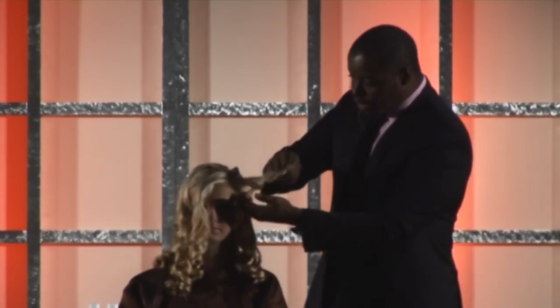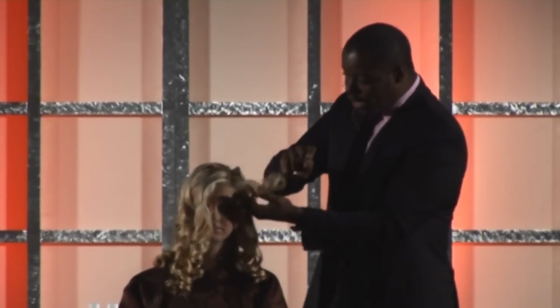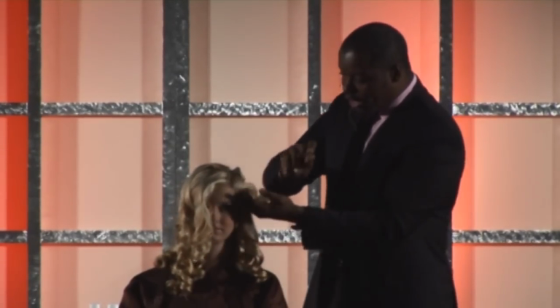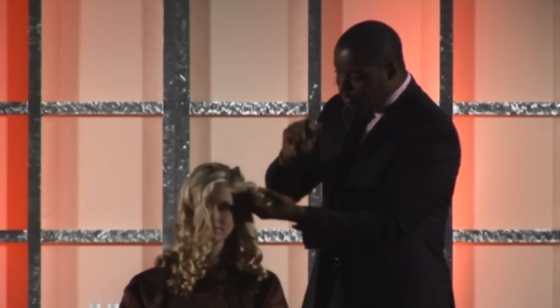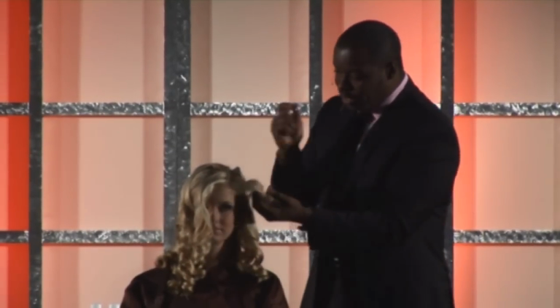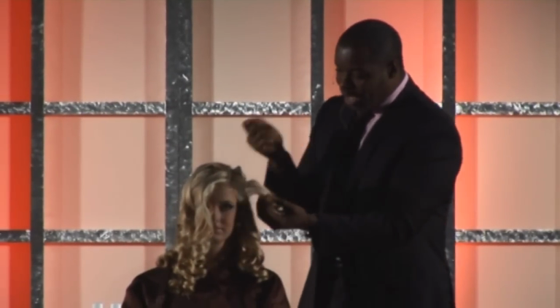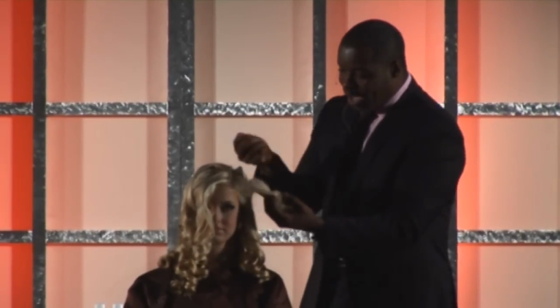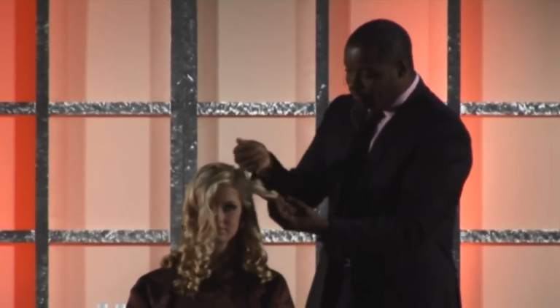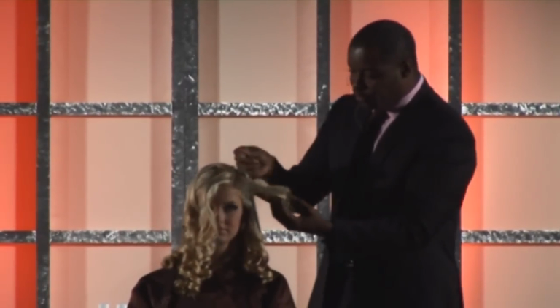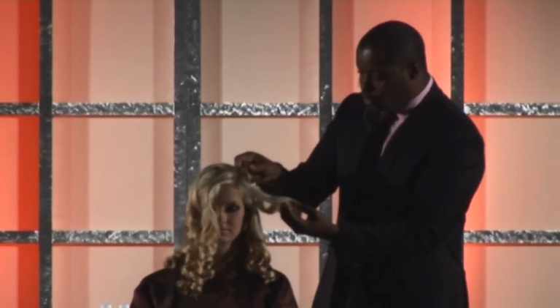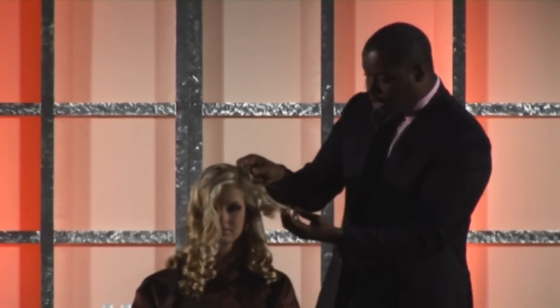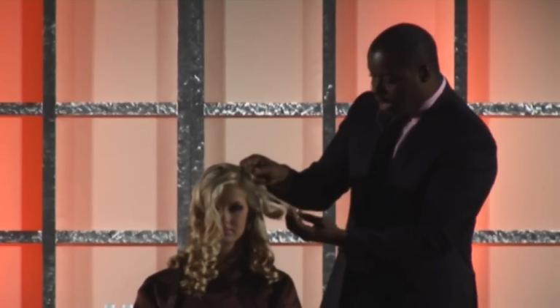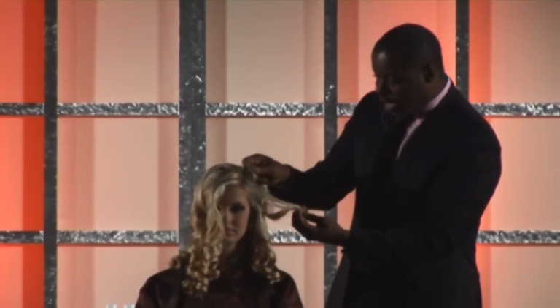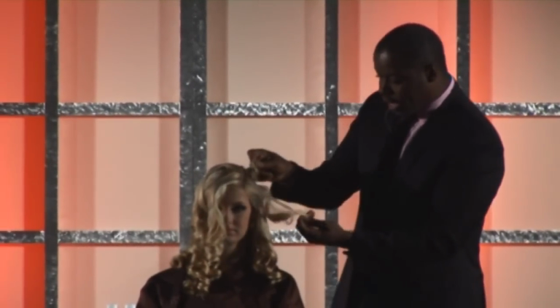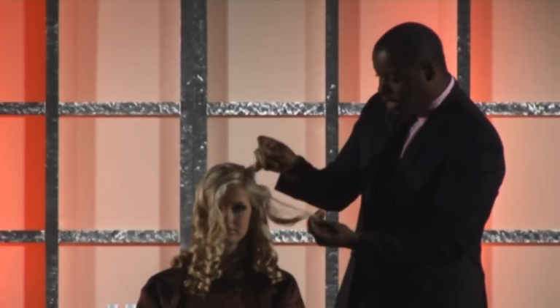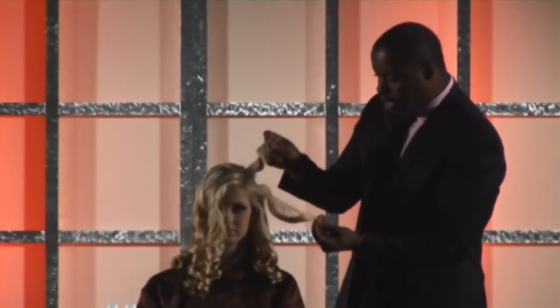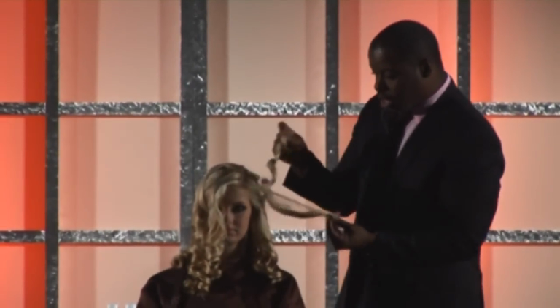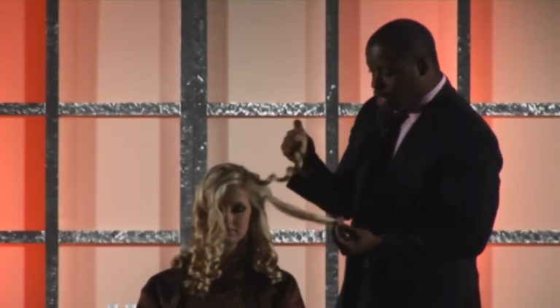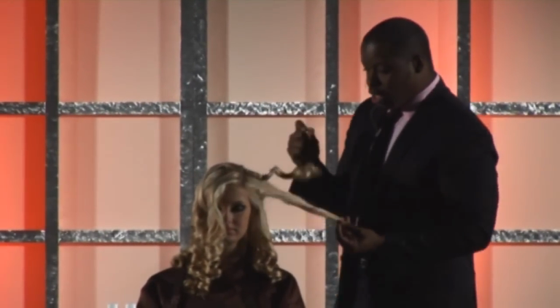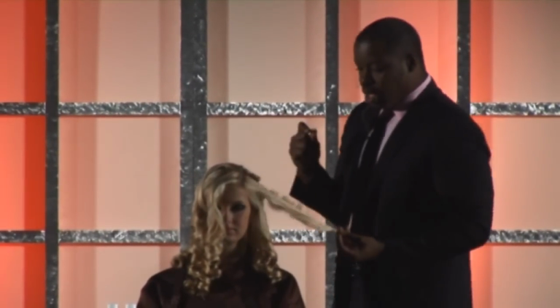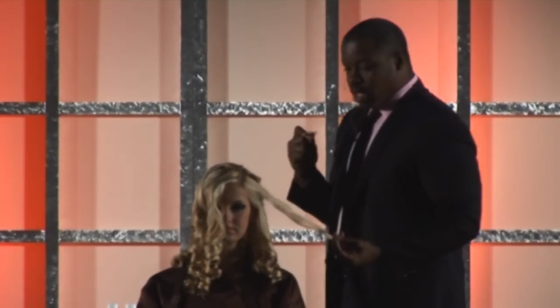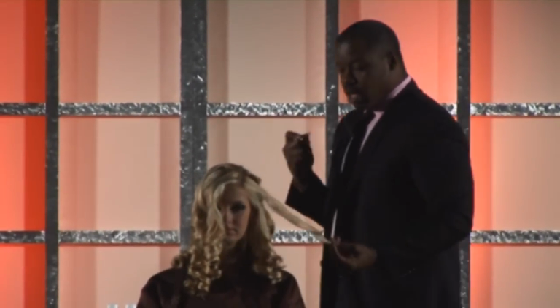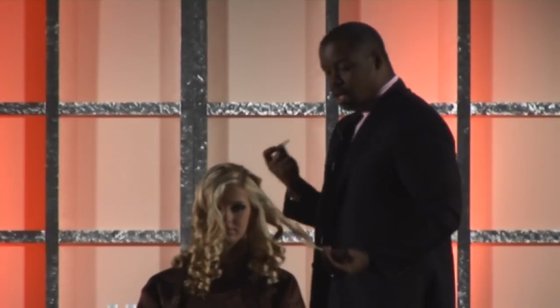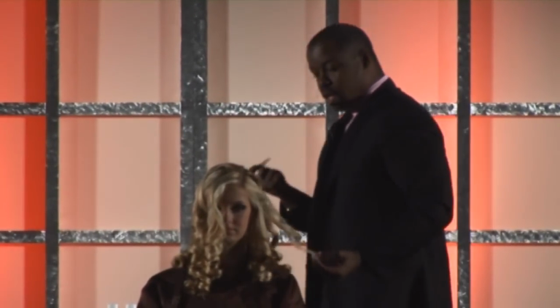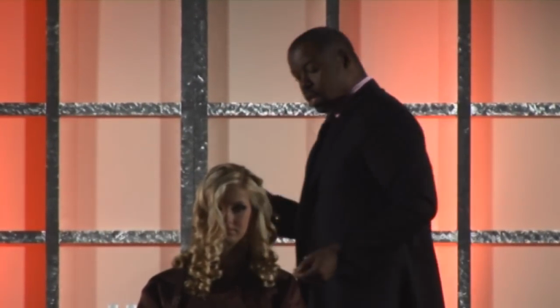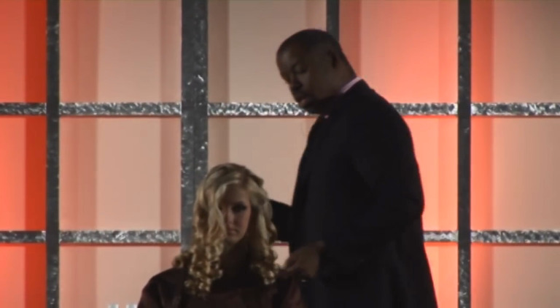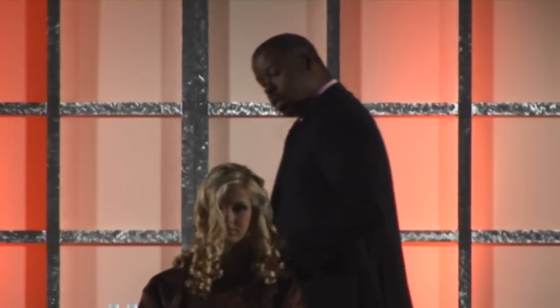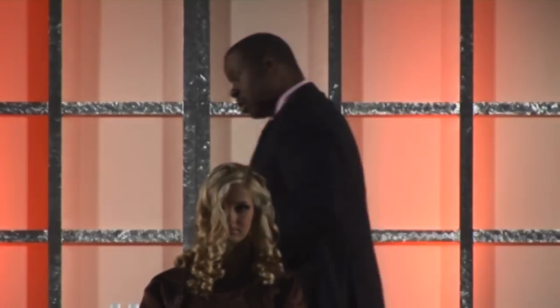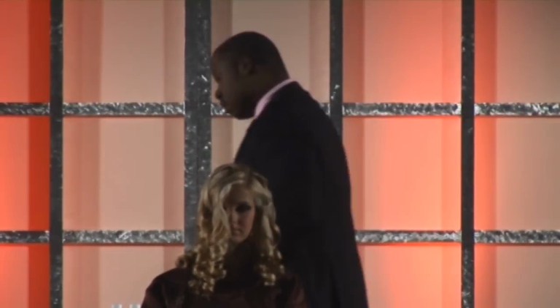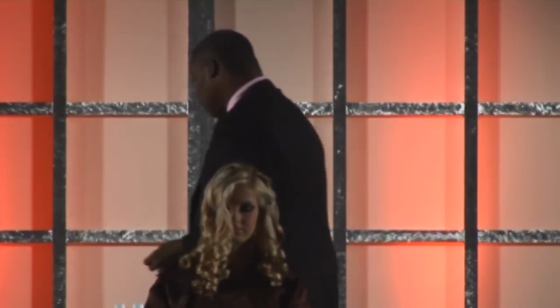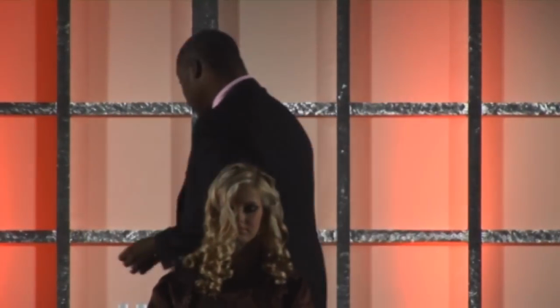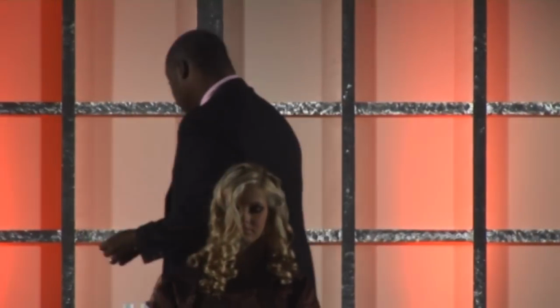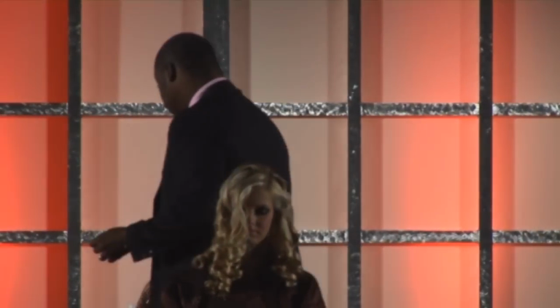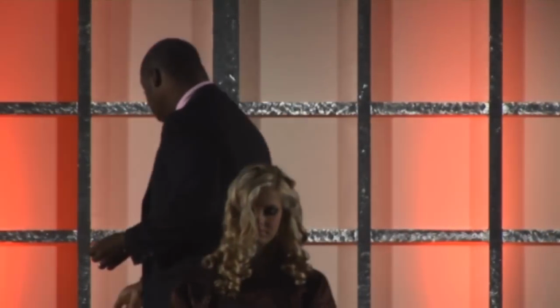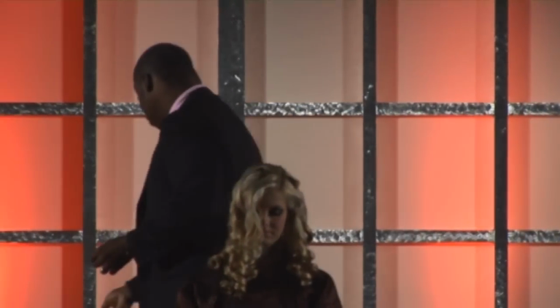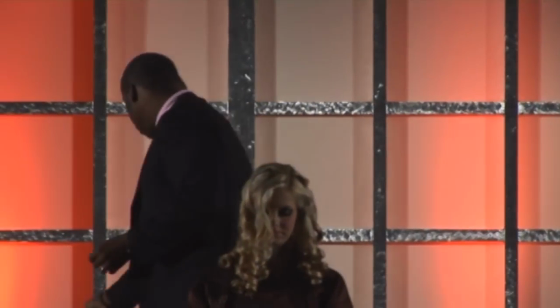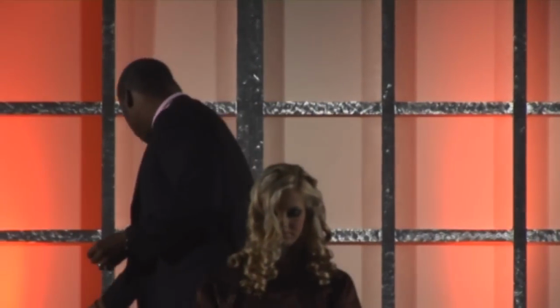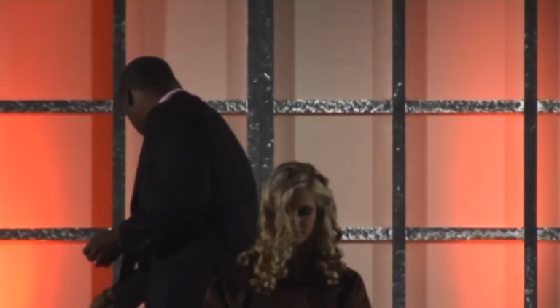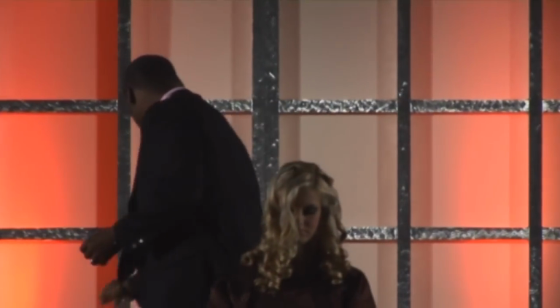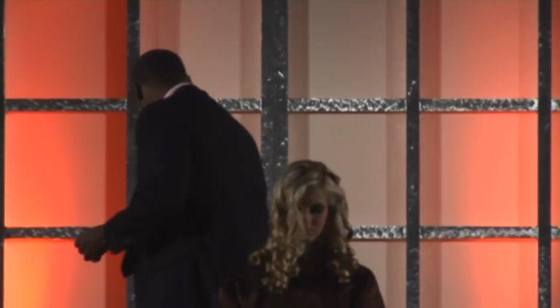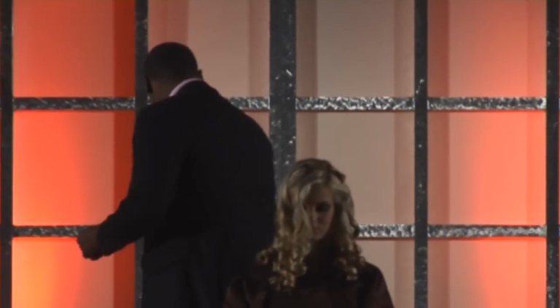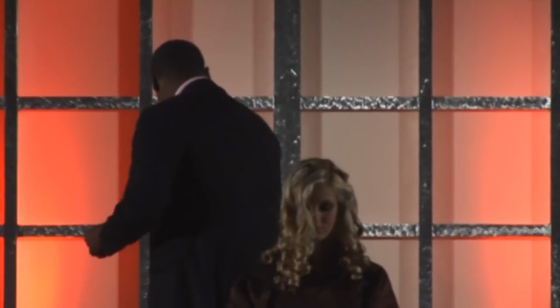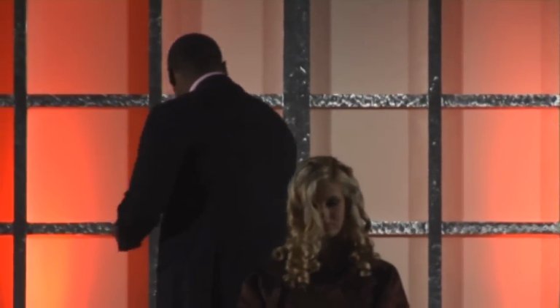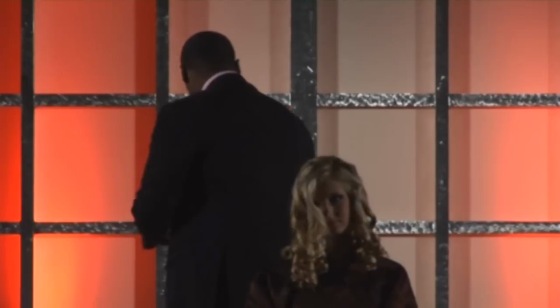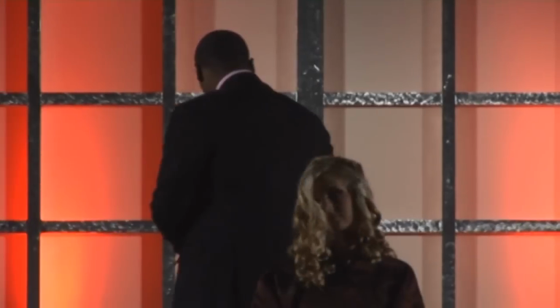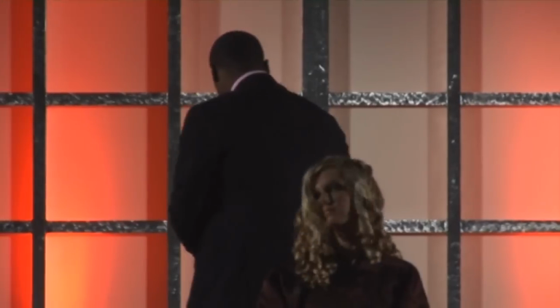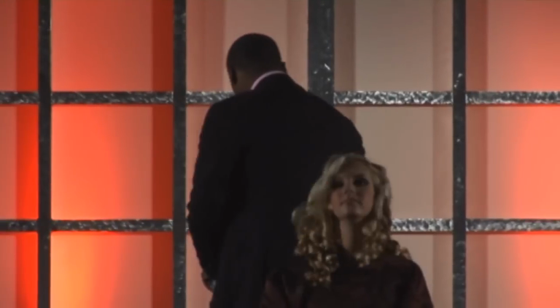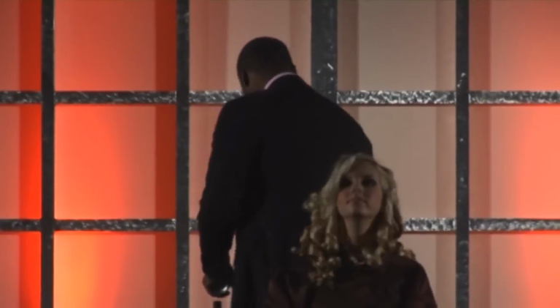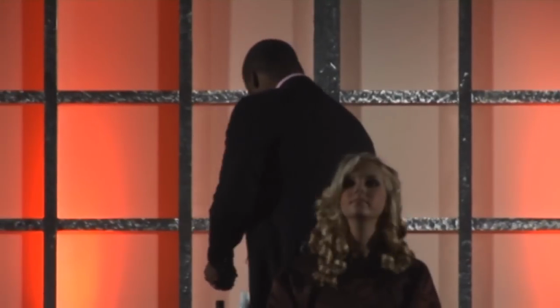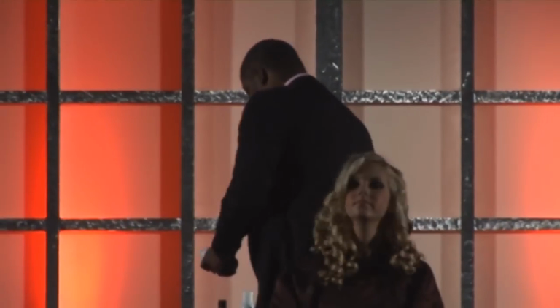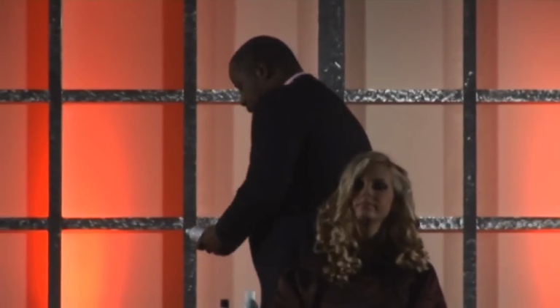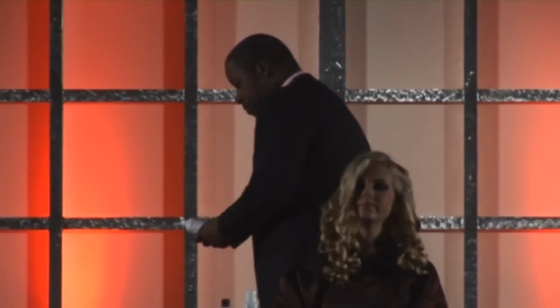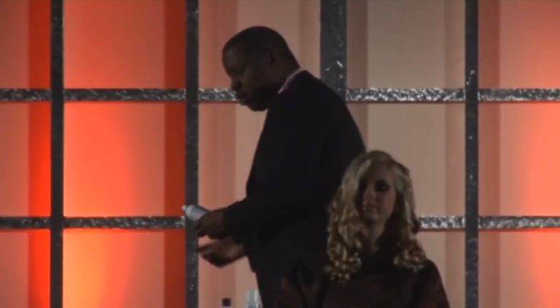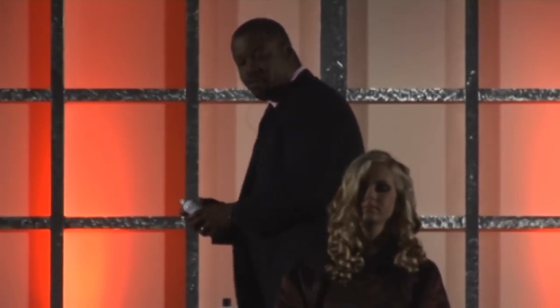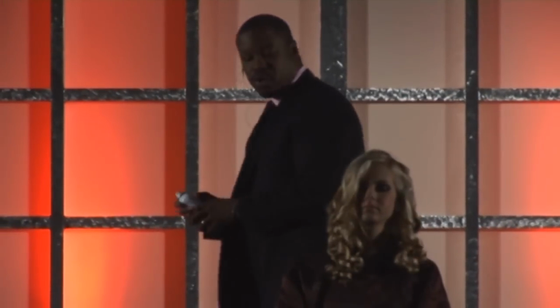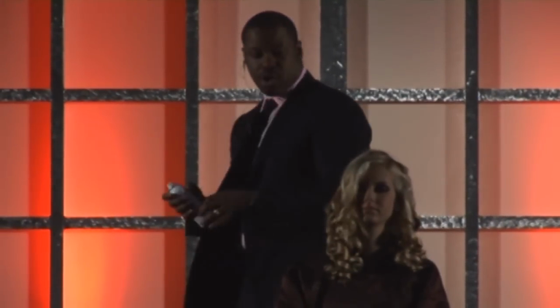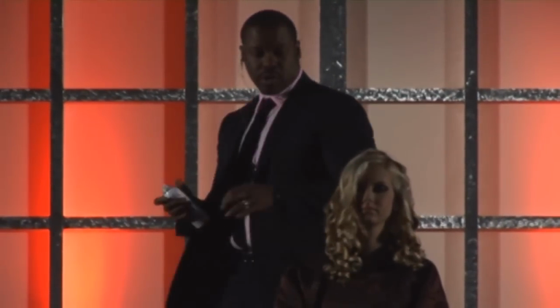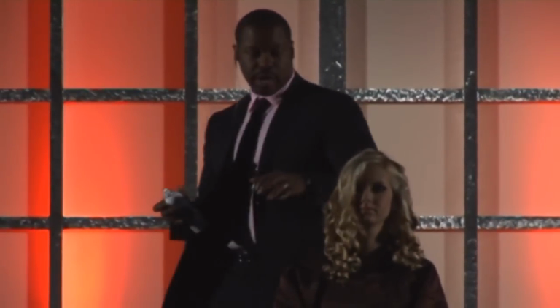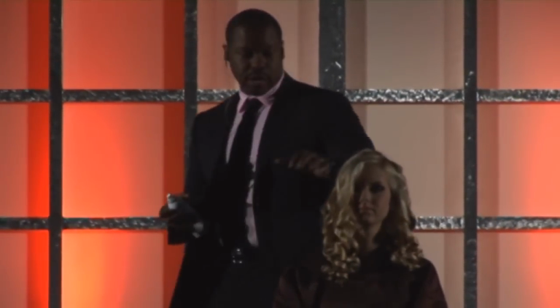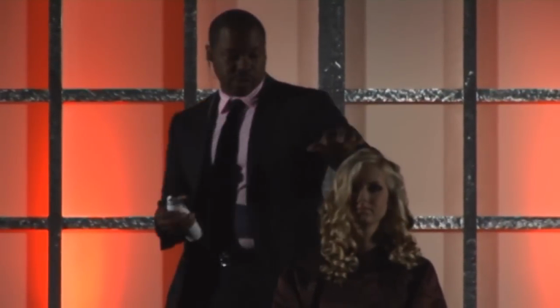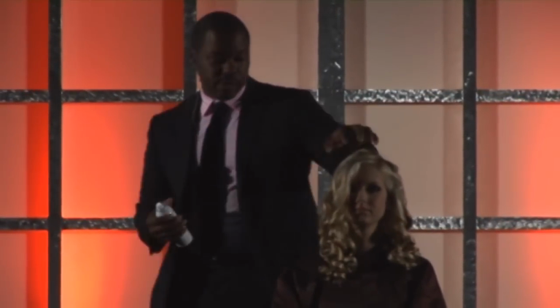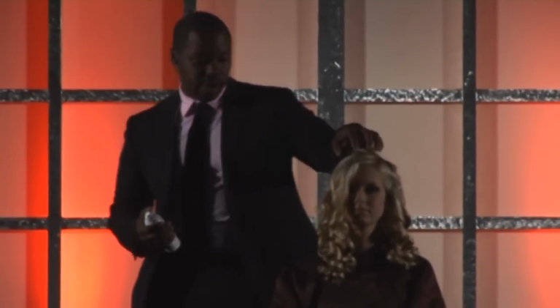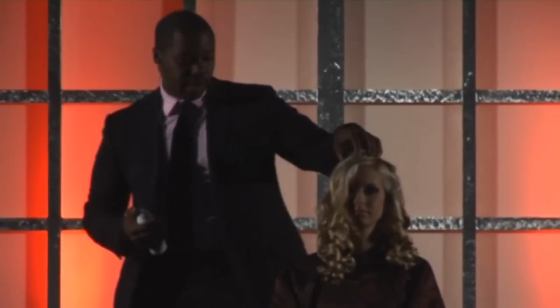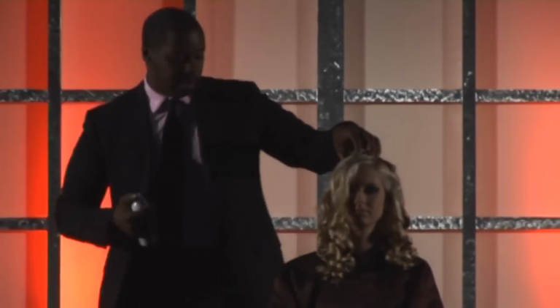After I blow-dry her, I used my Beautiful Hold hairspray.